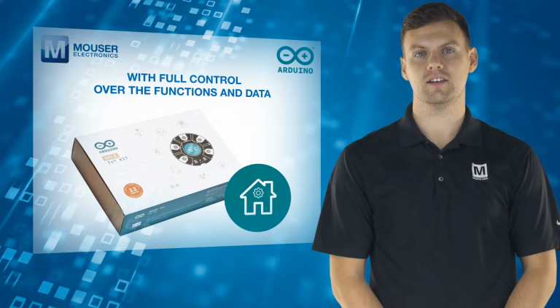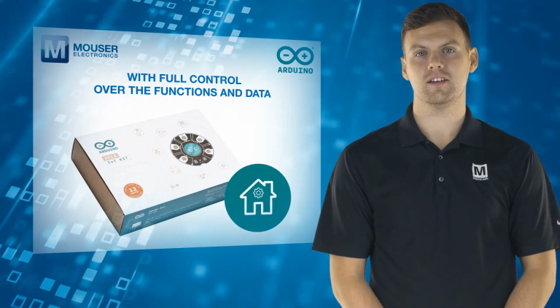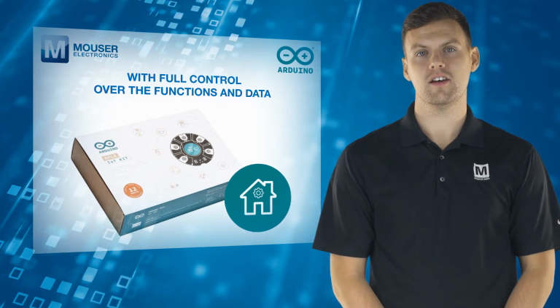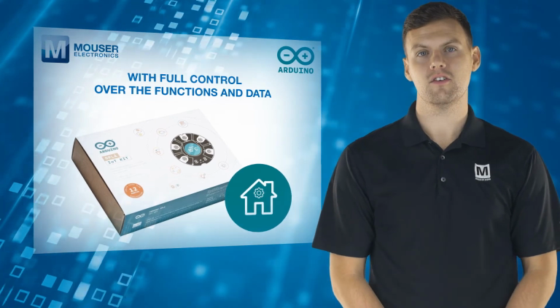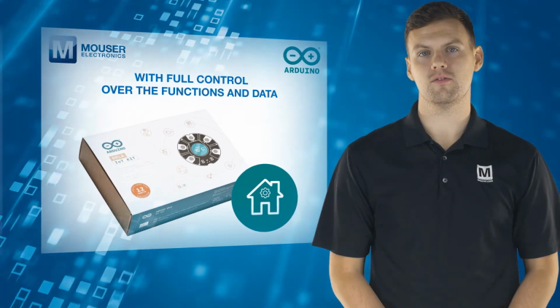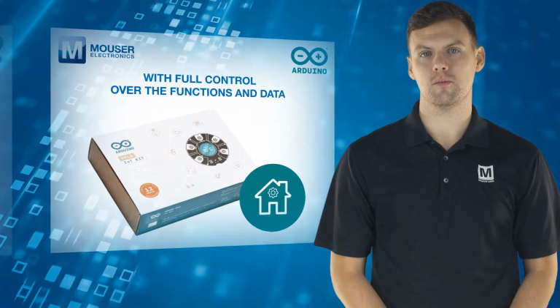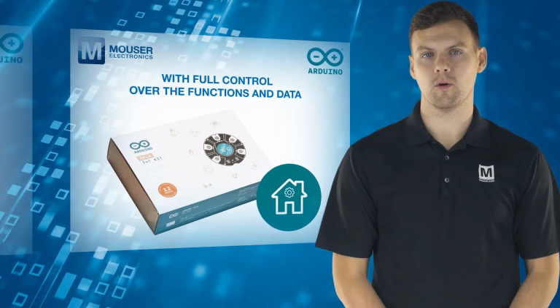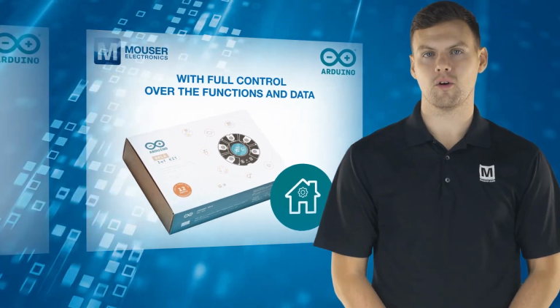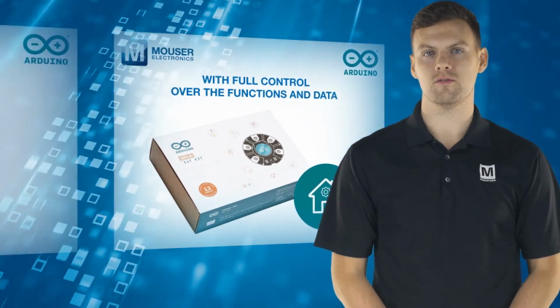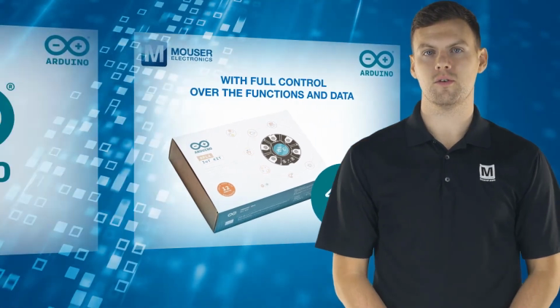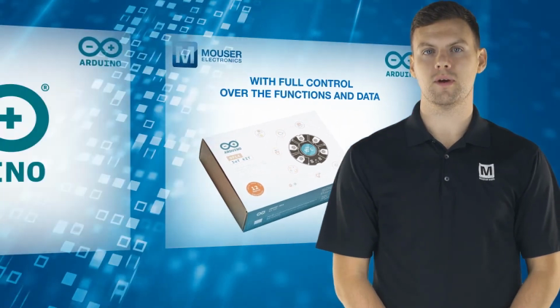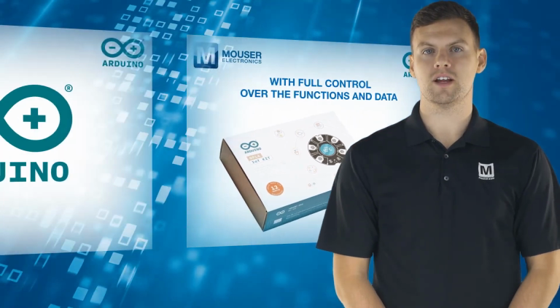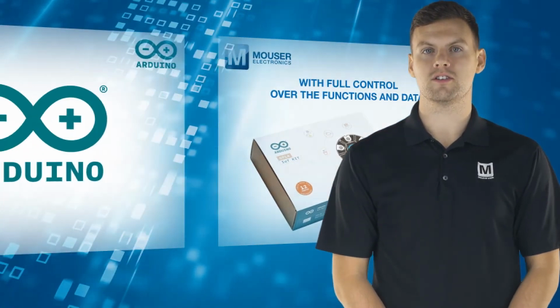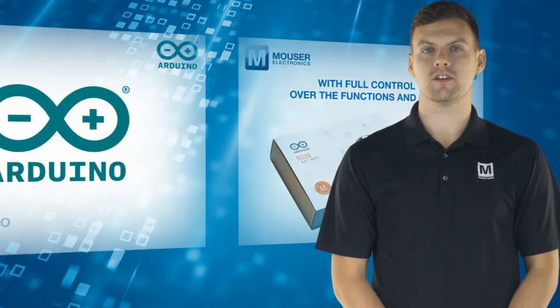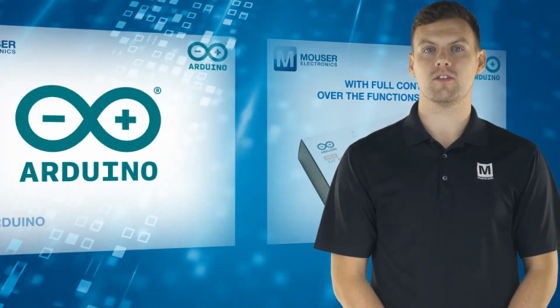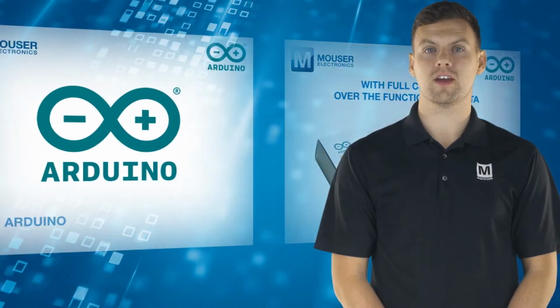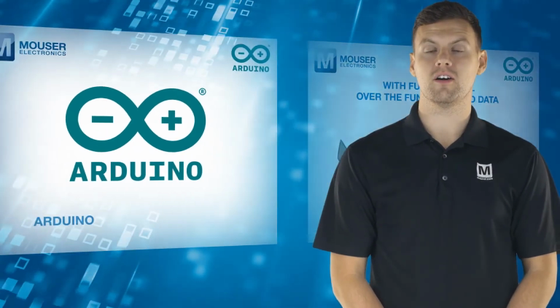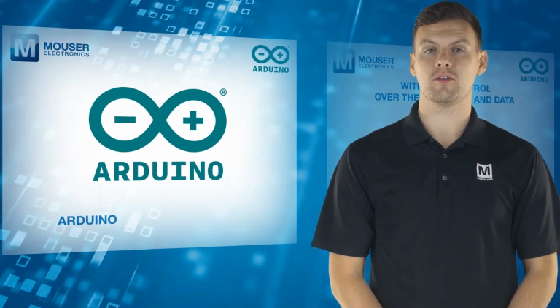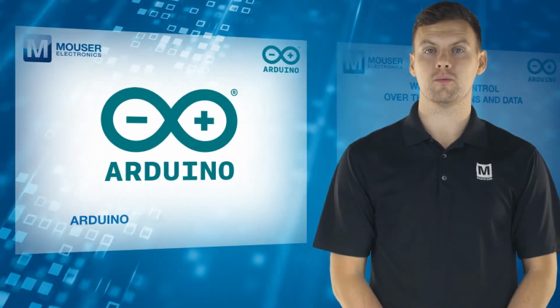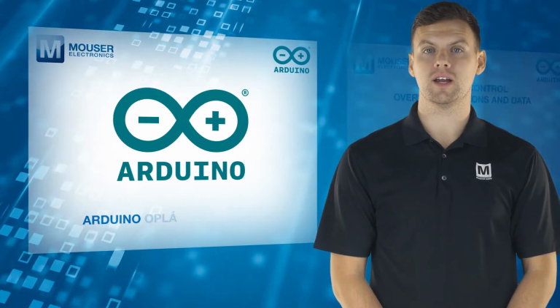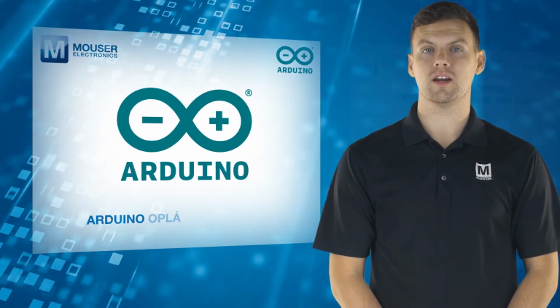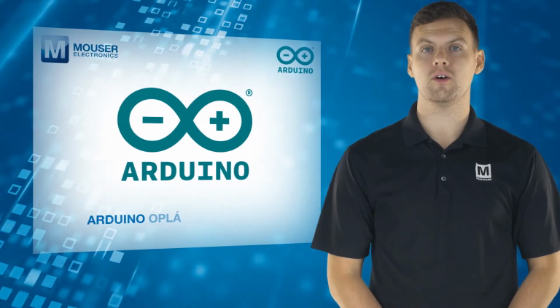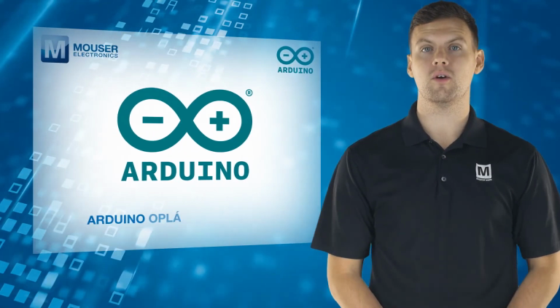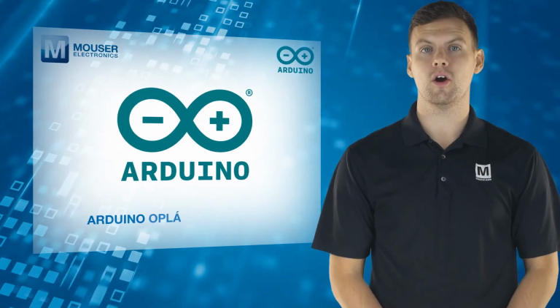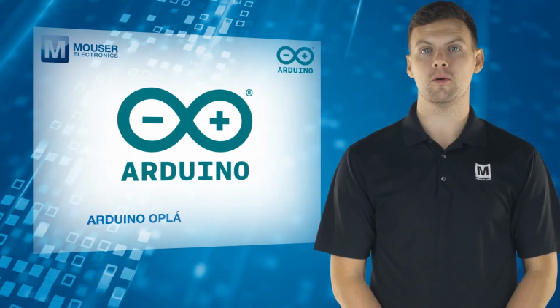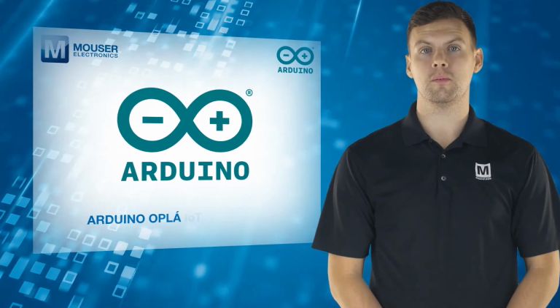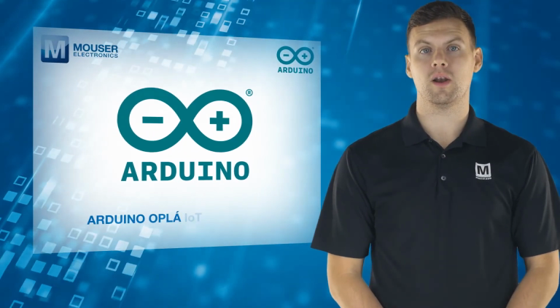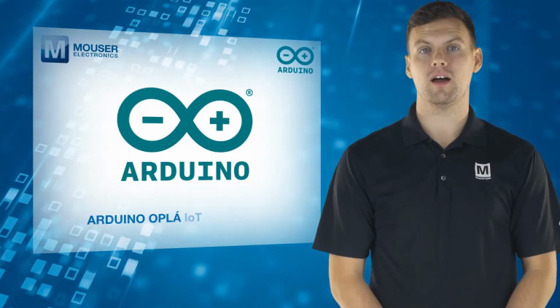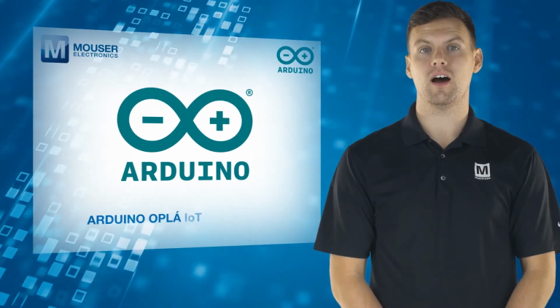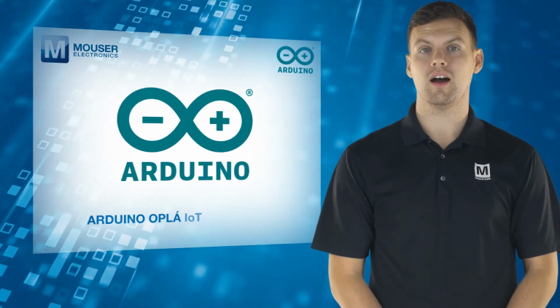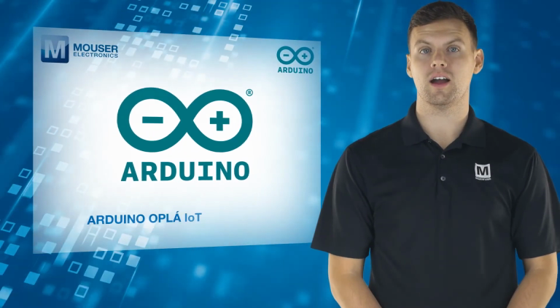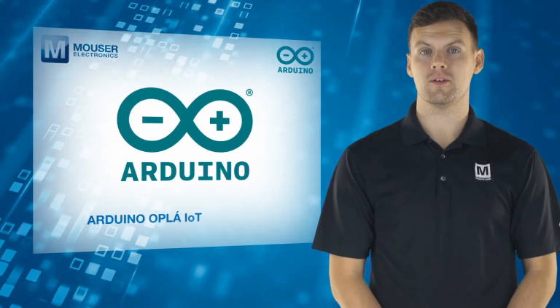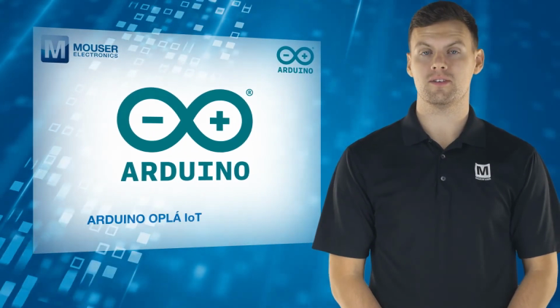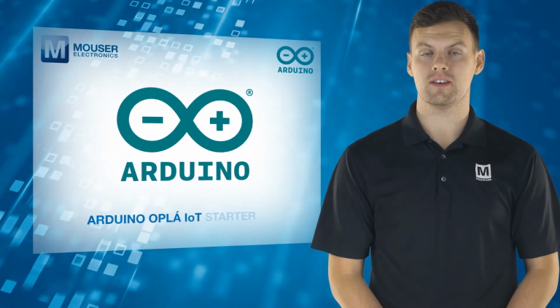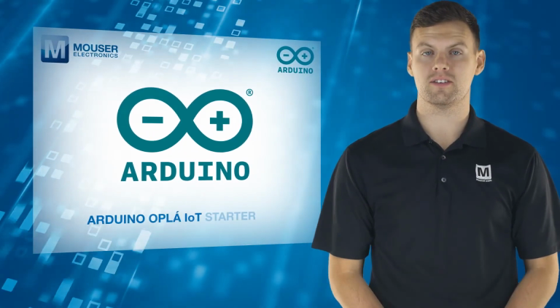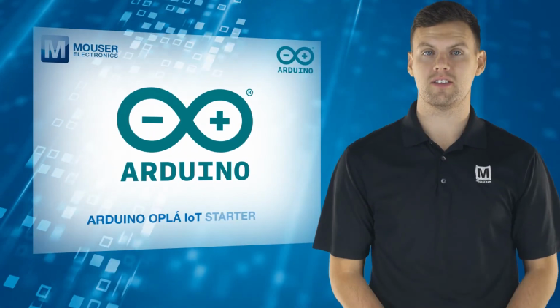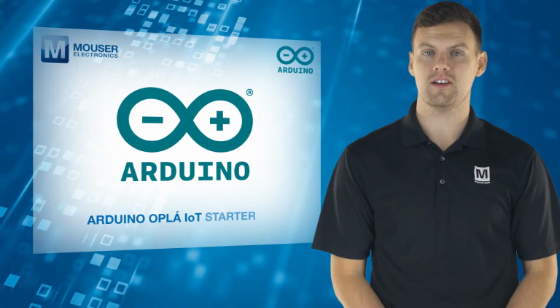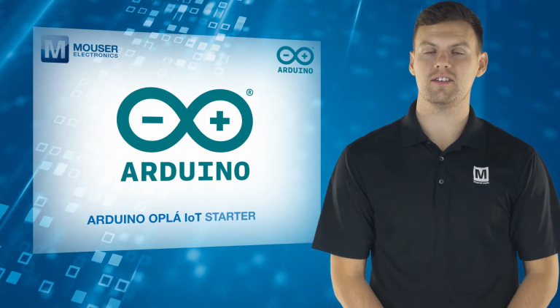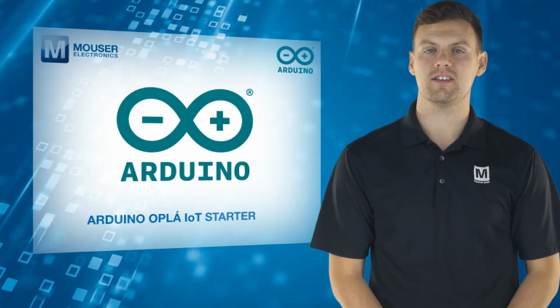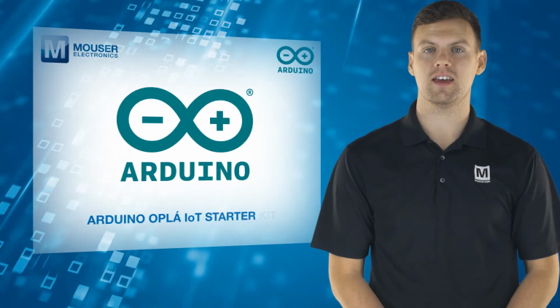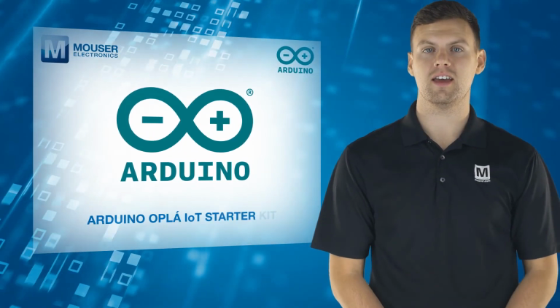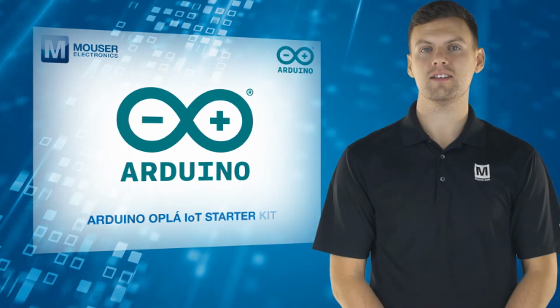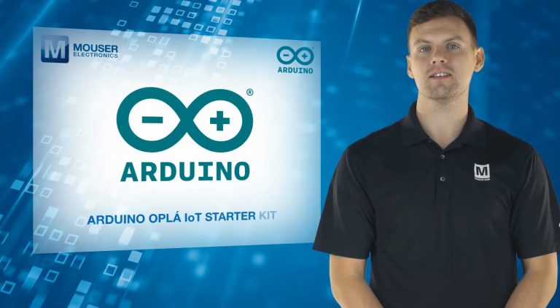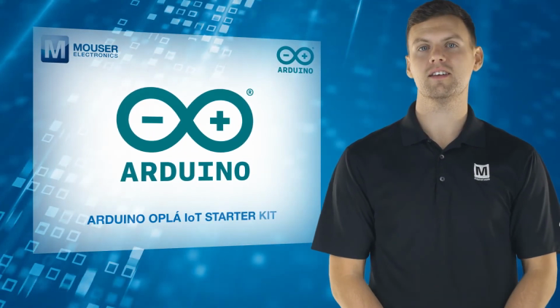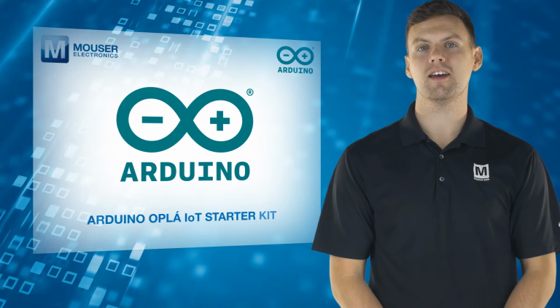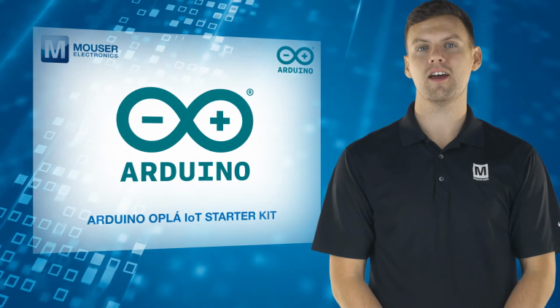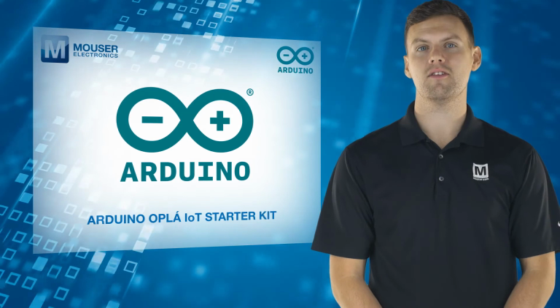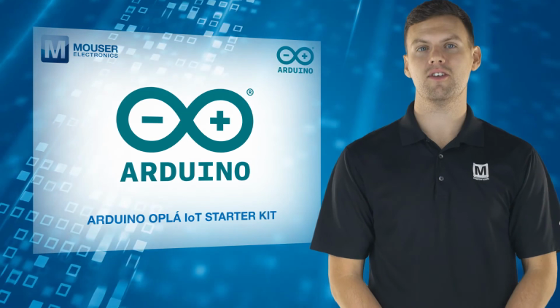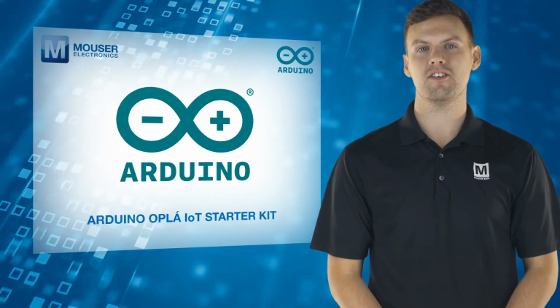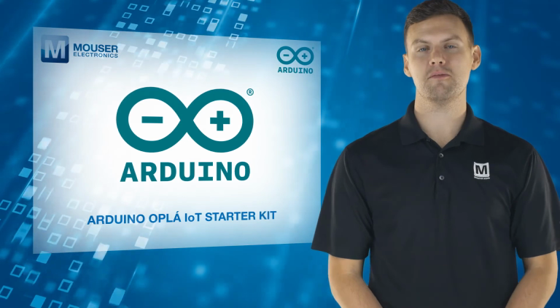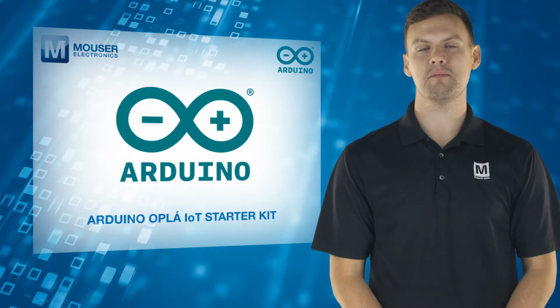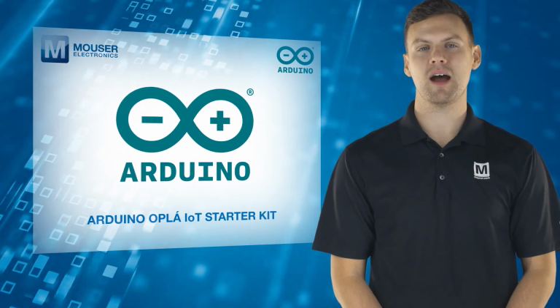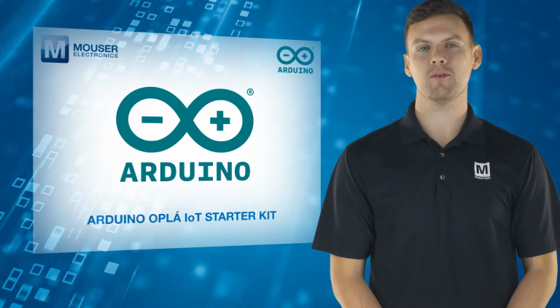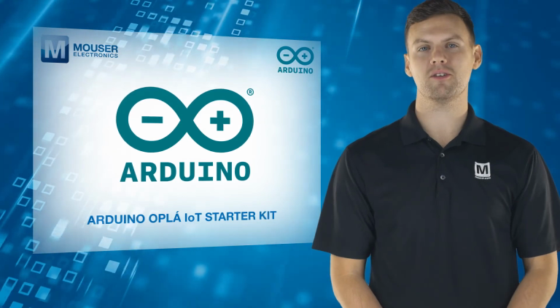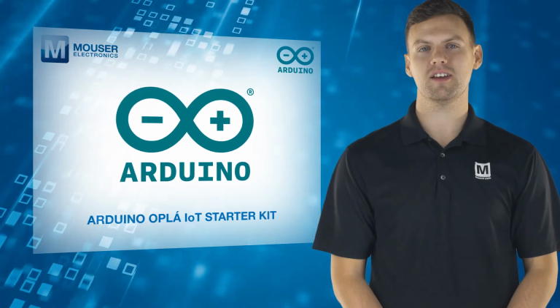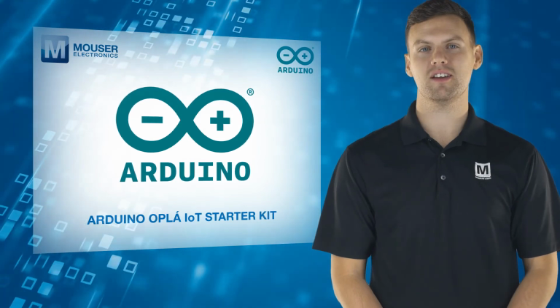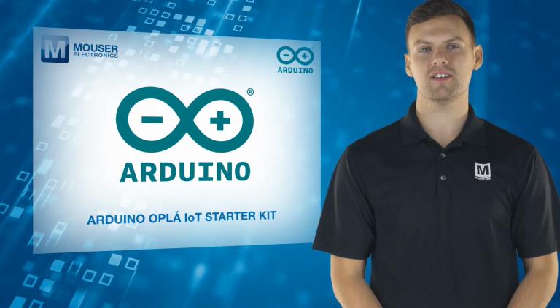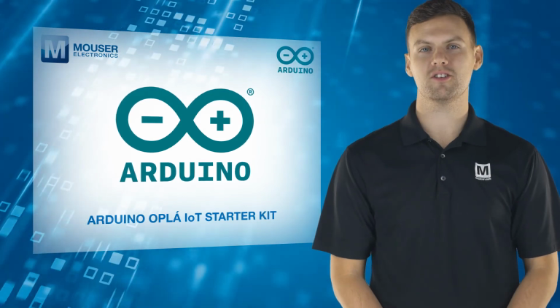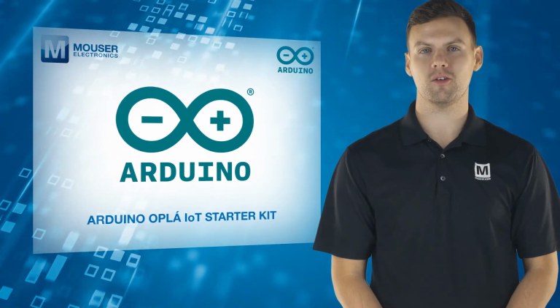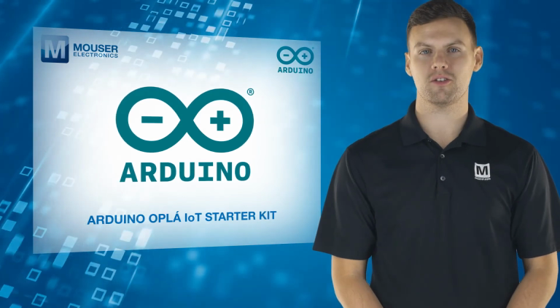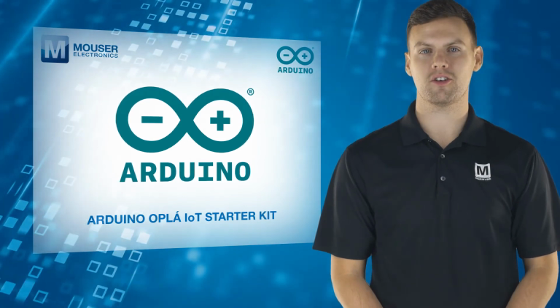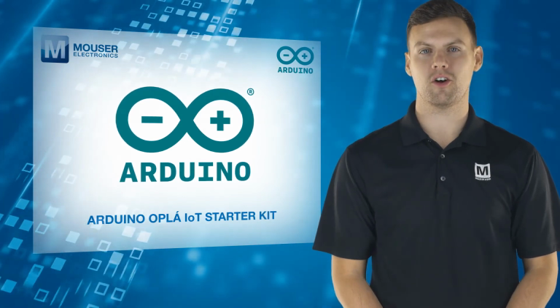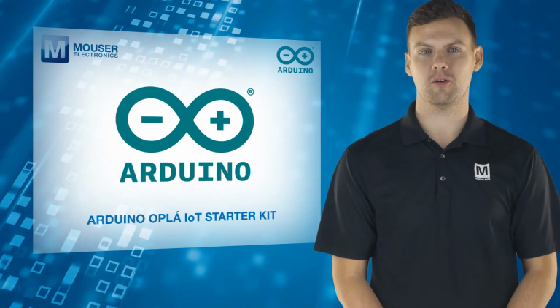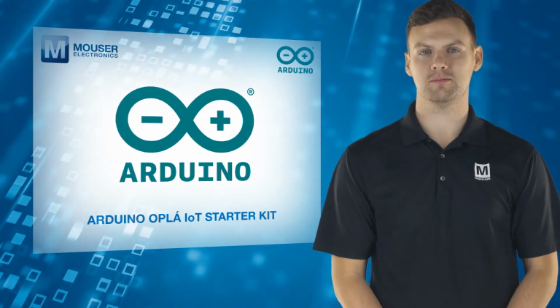For more information on the Arduino Oplér IoT Starter Kit, visit mauser.com.